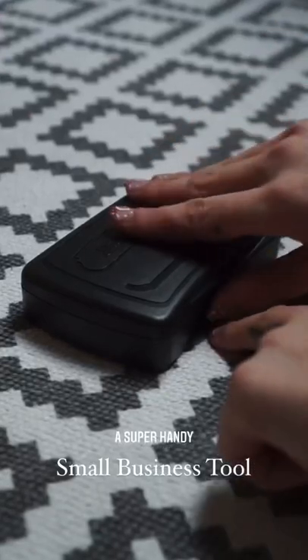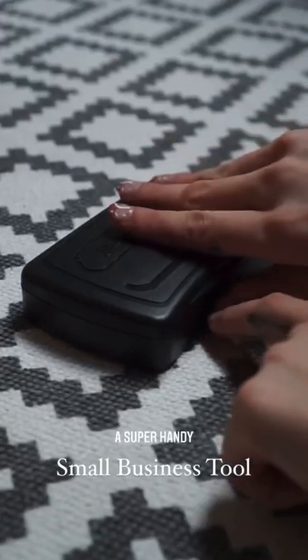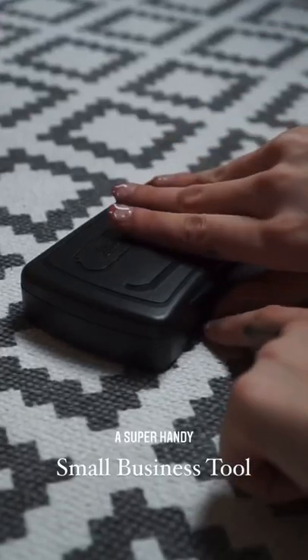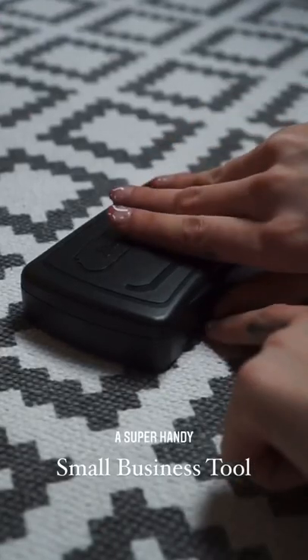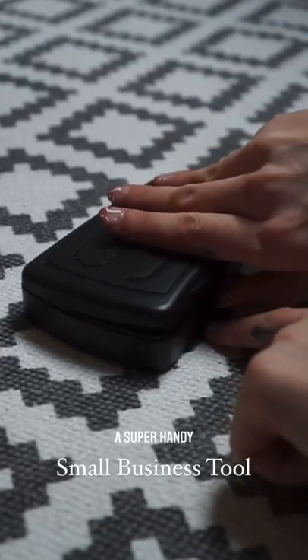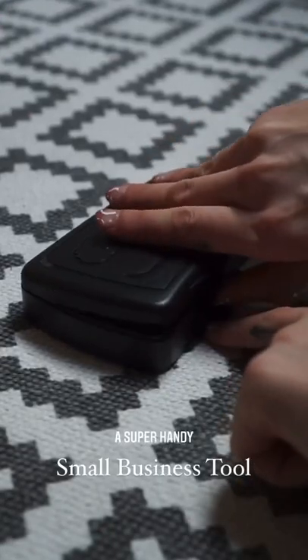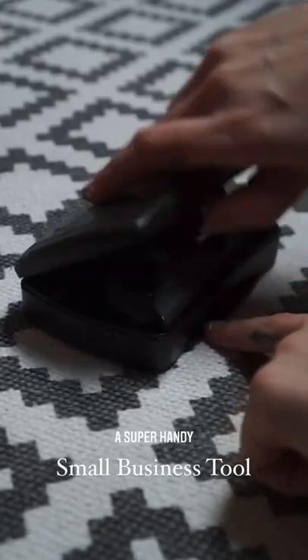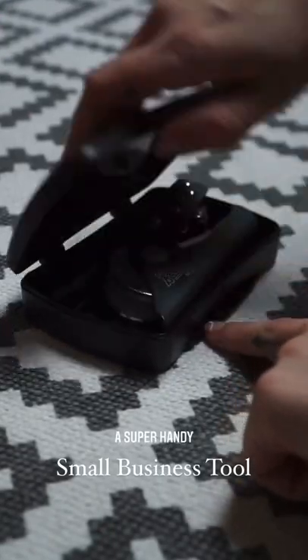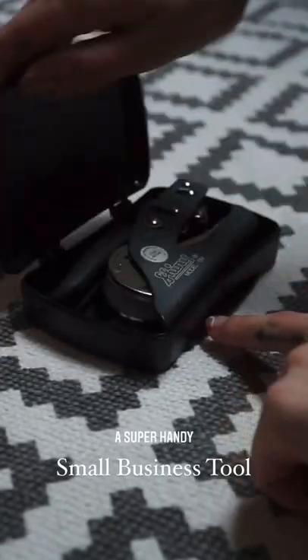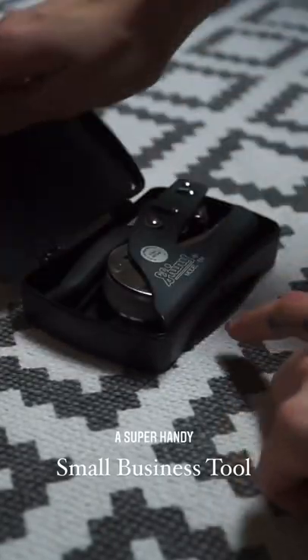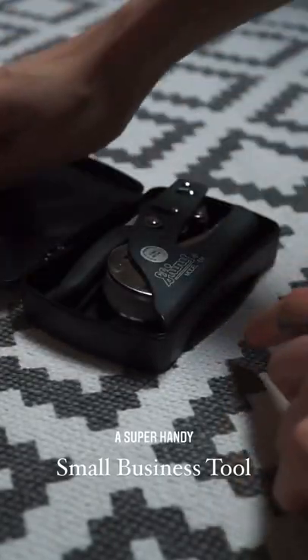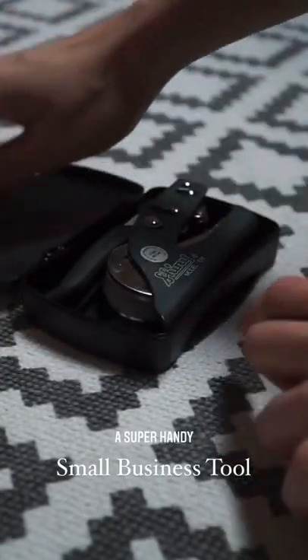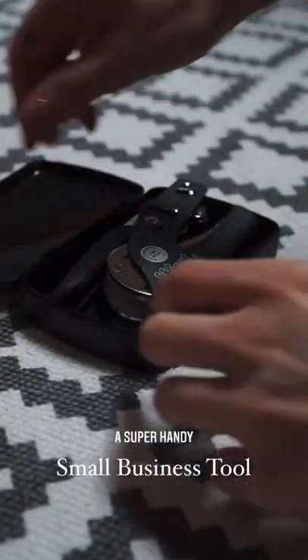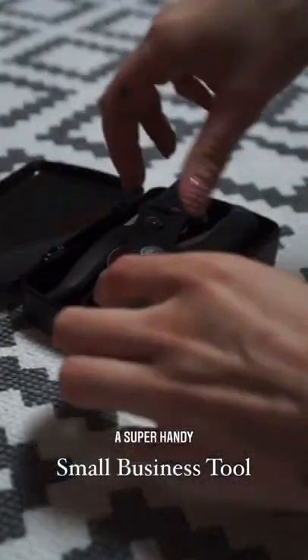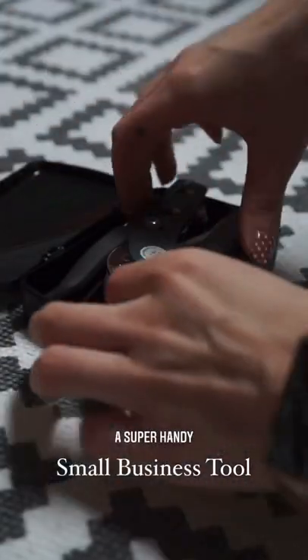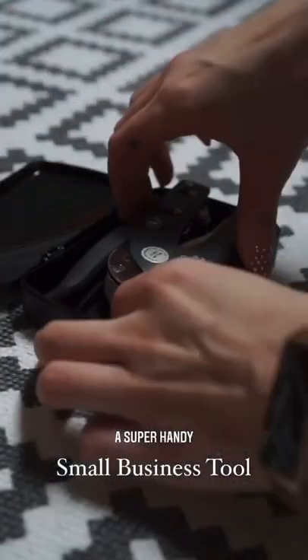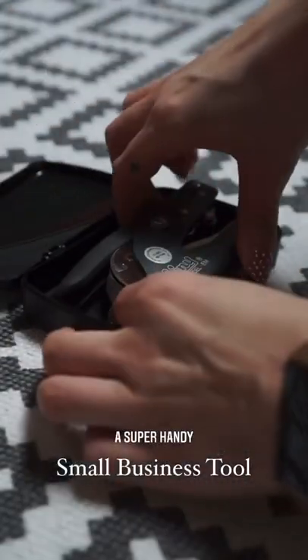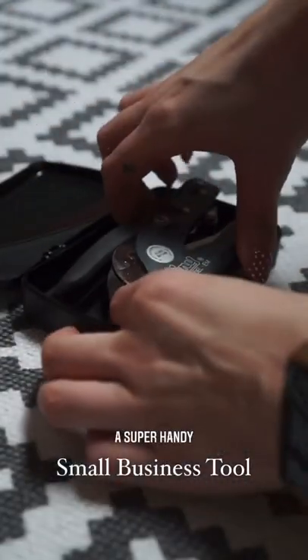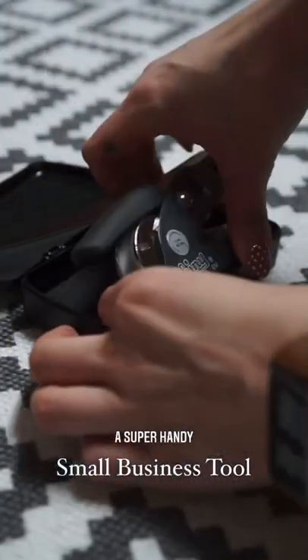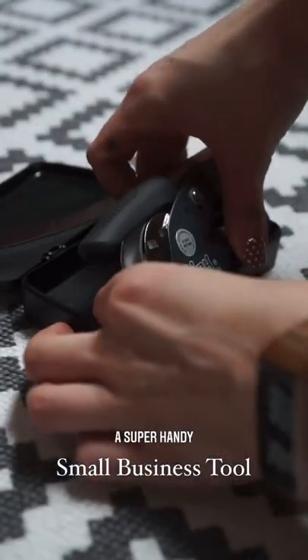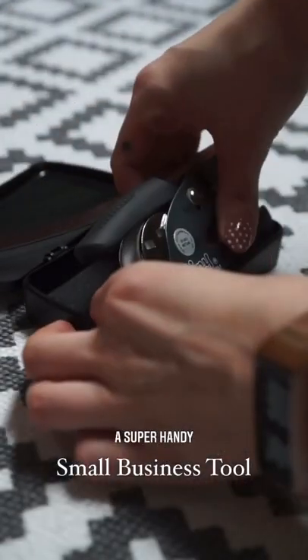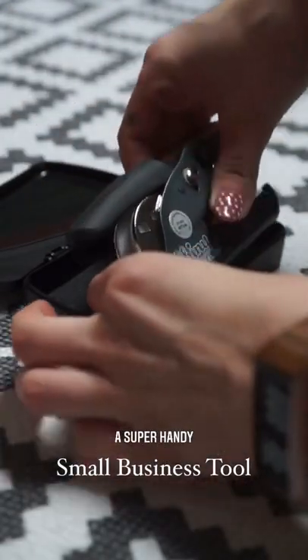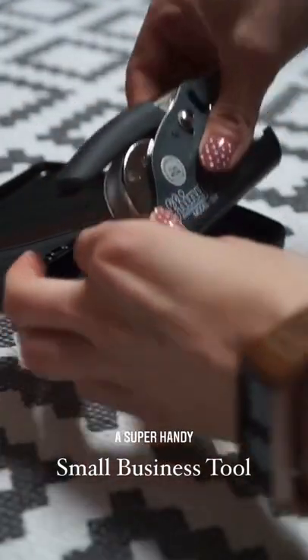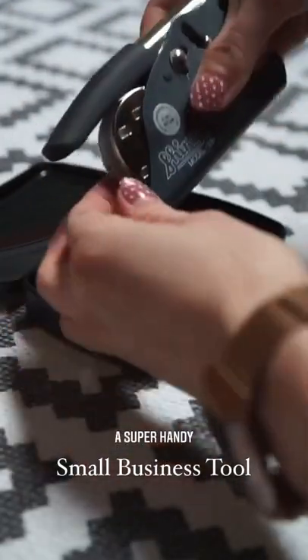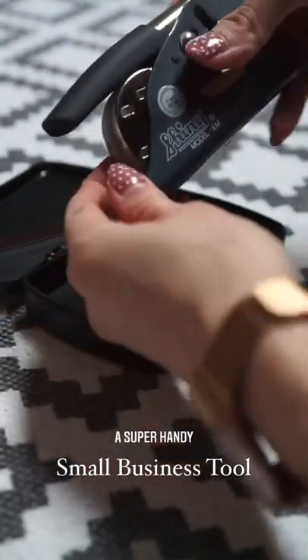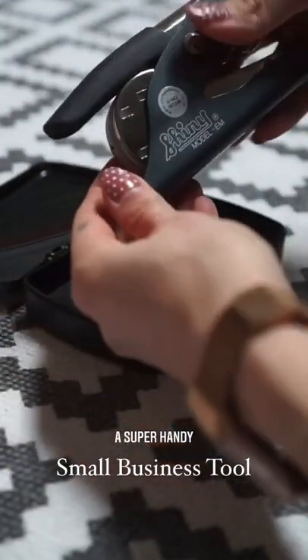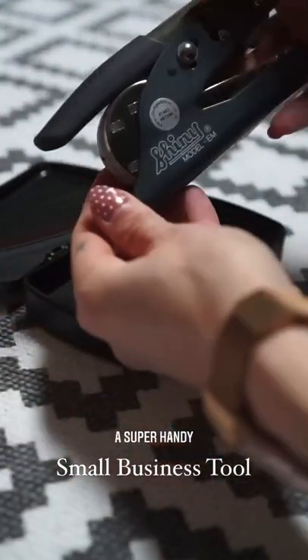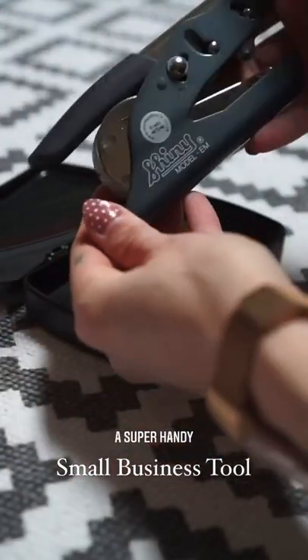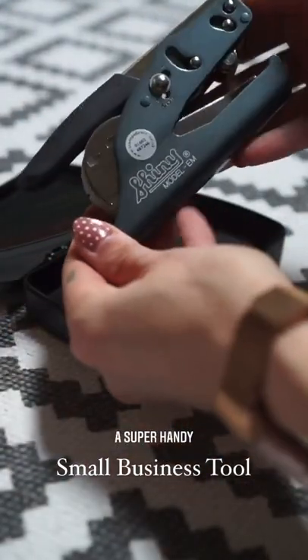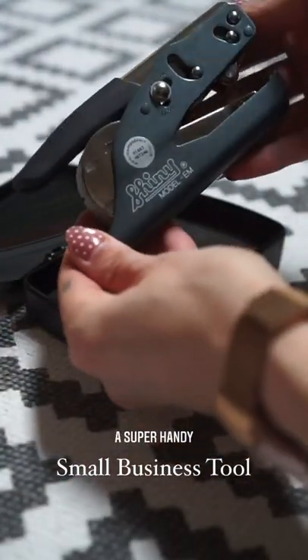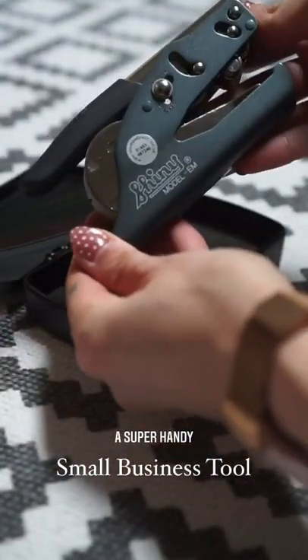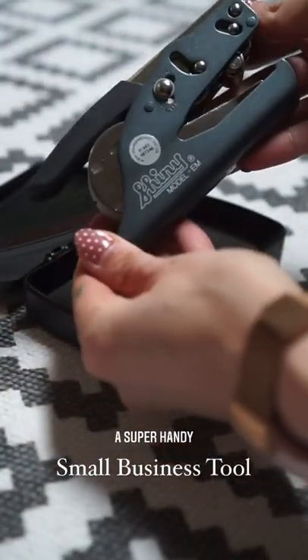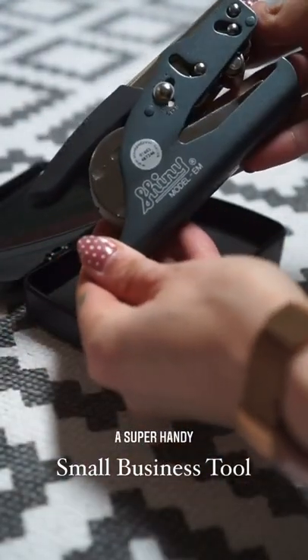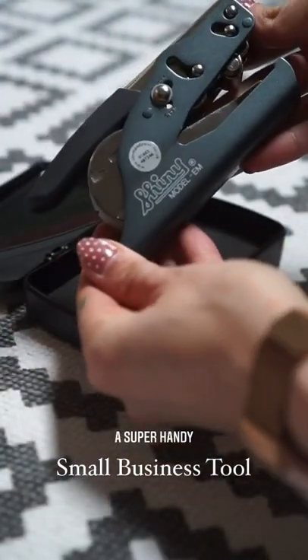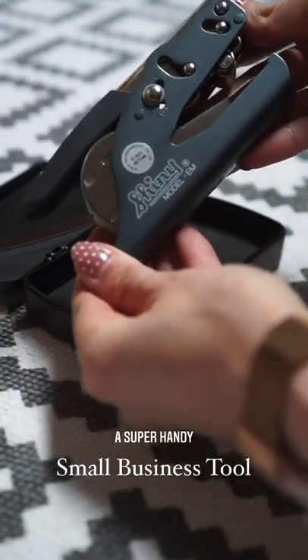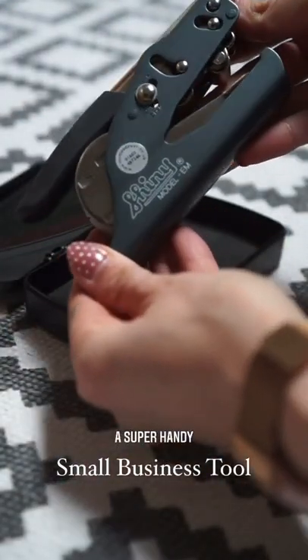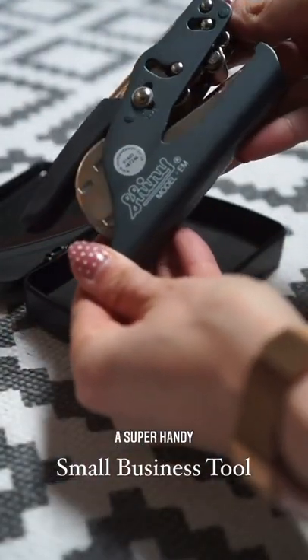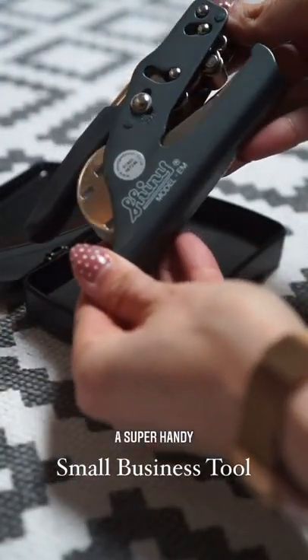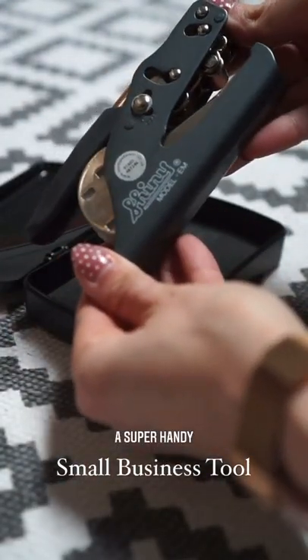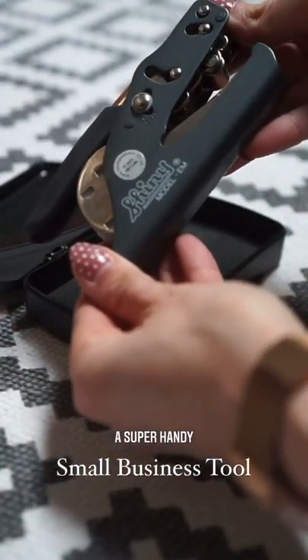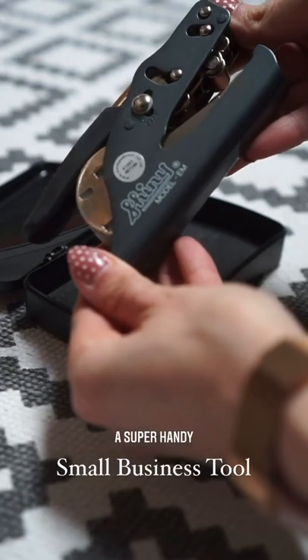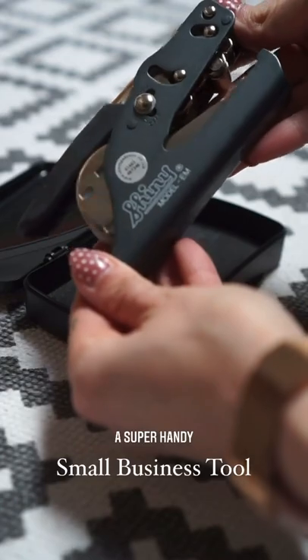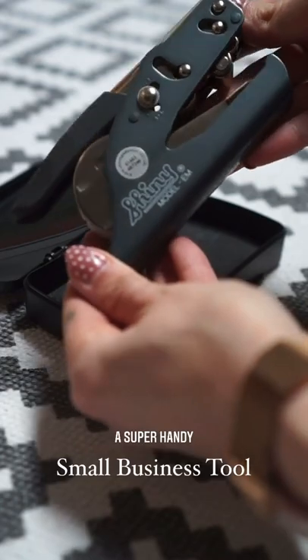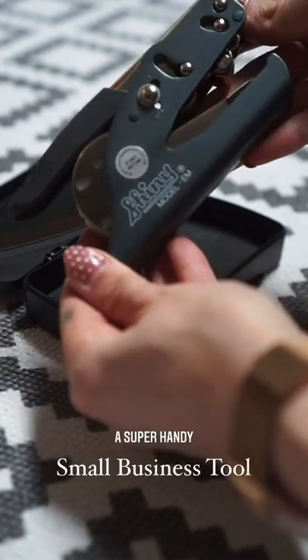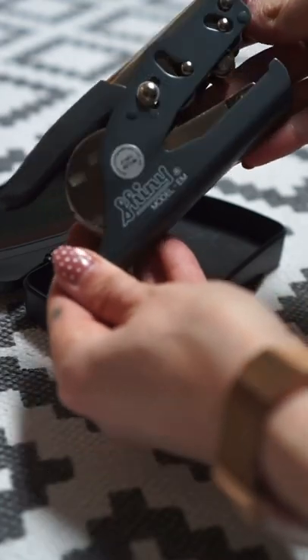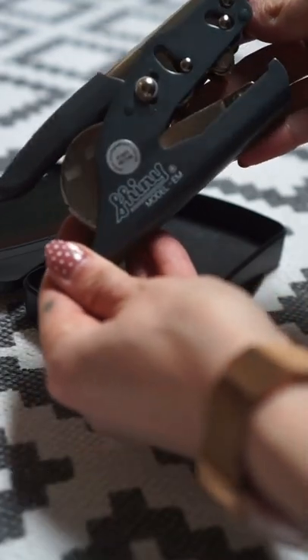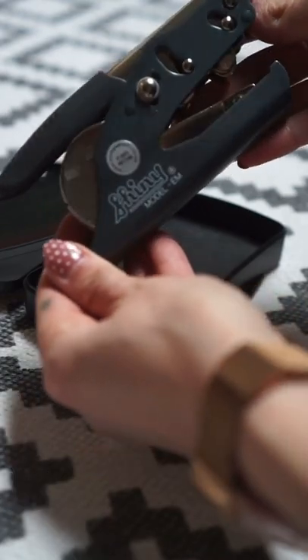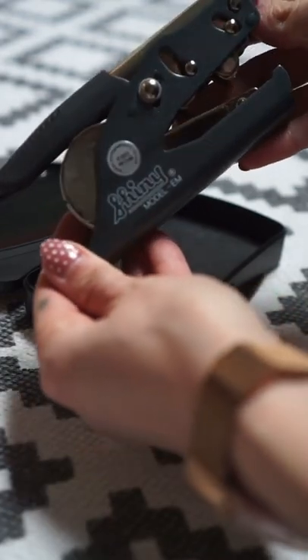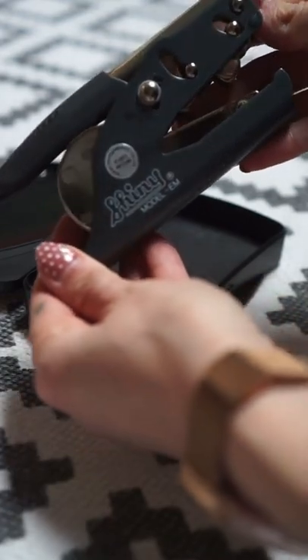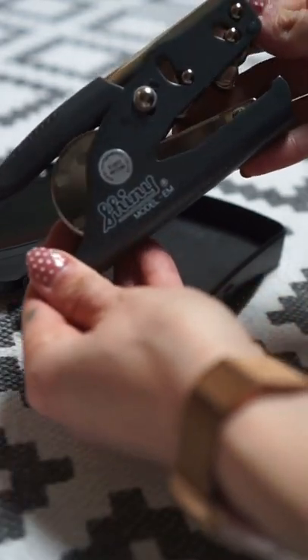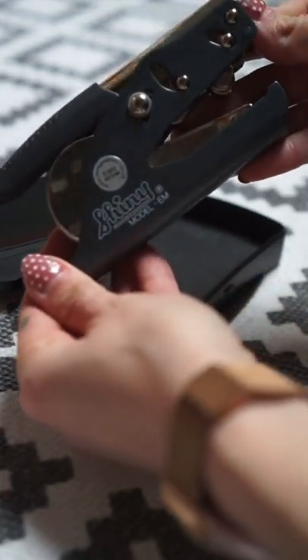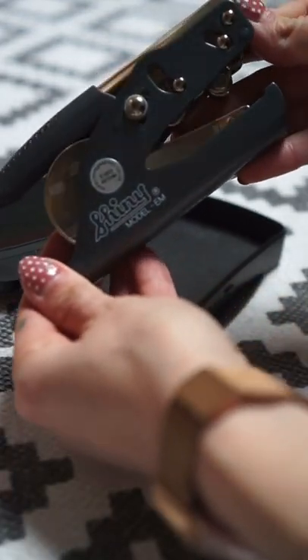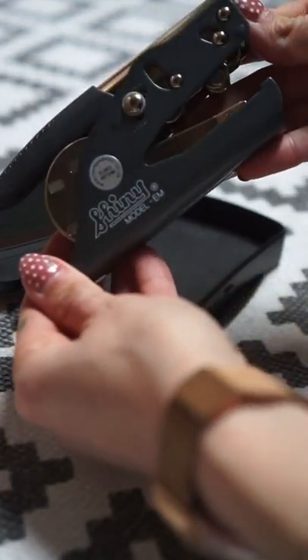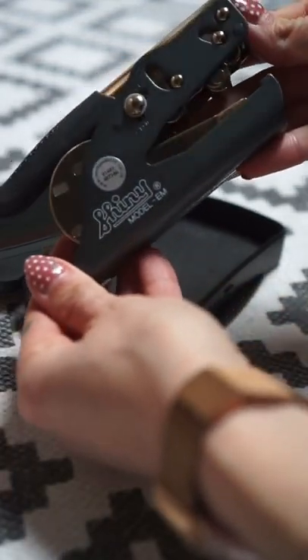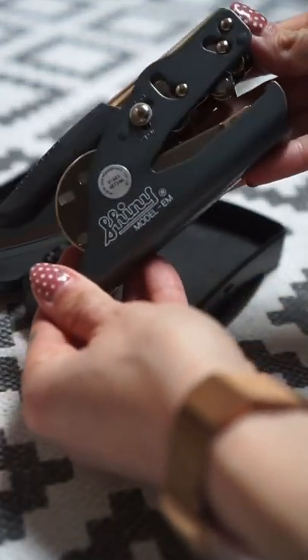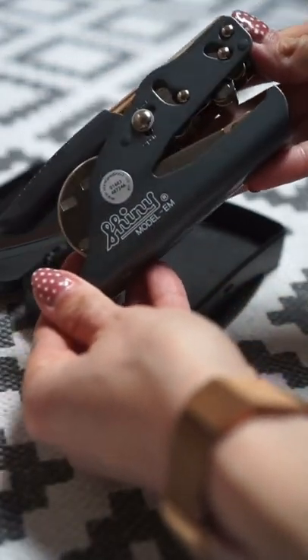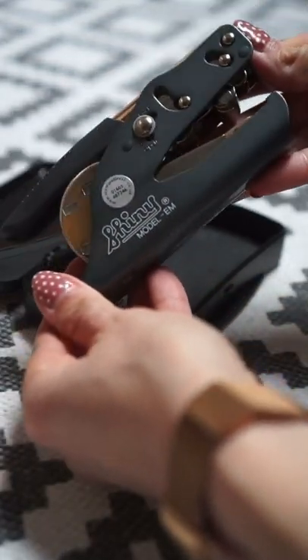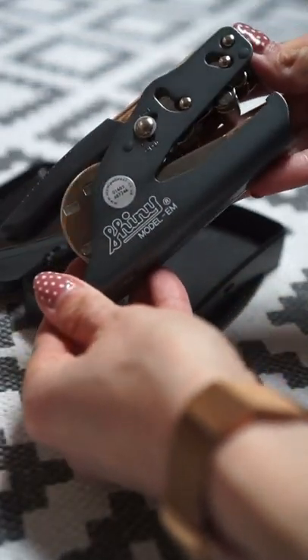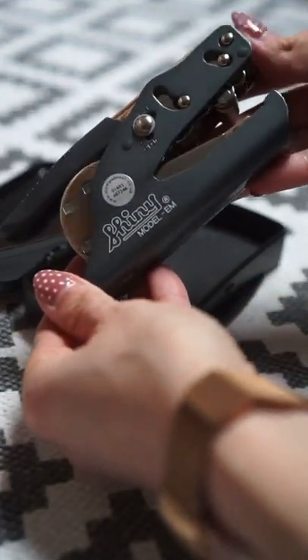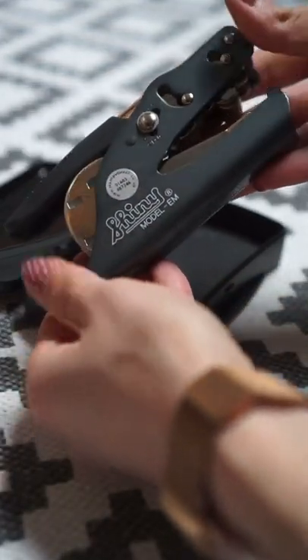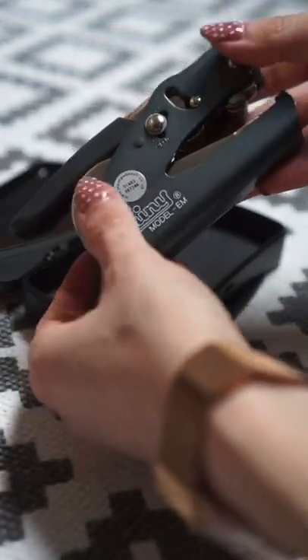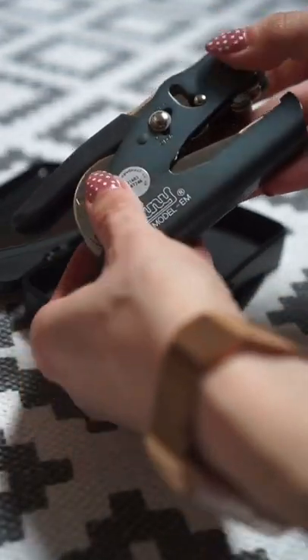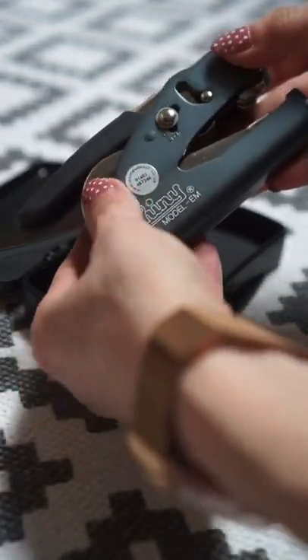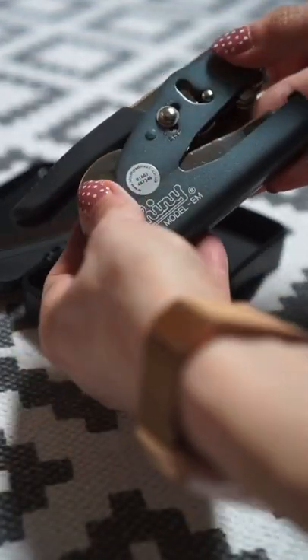This is a super handy tool for anybody that sells art prints or any kind of paper product and wants to emboss their logo onto the surface.